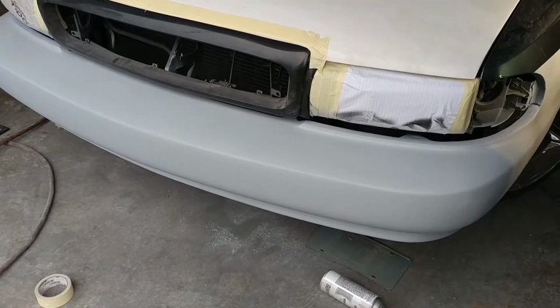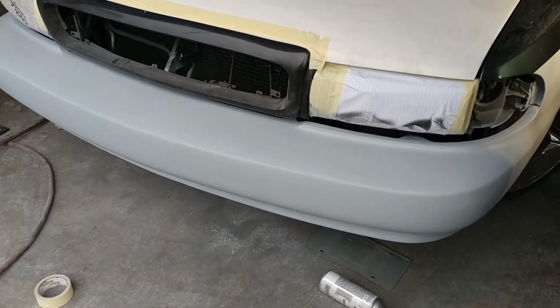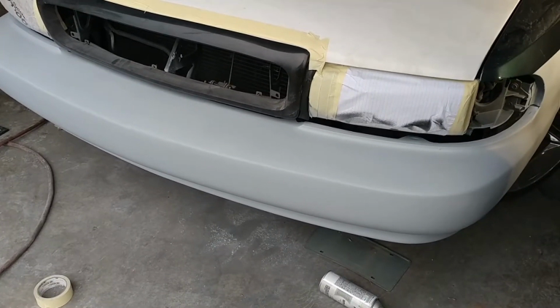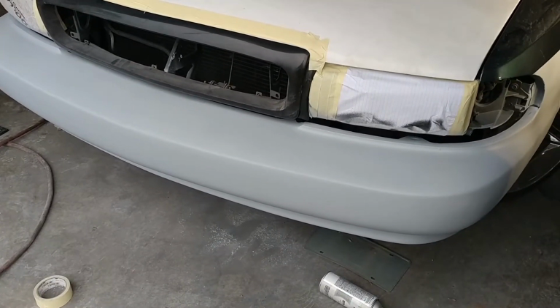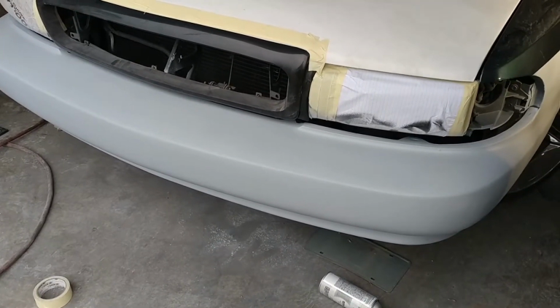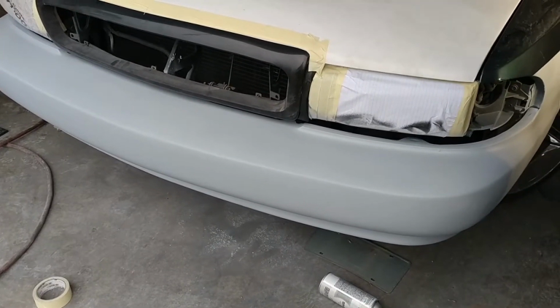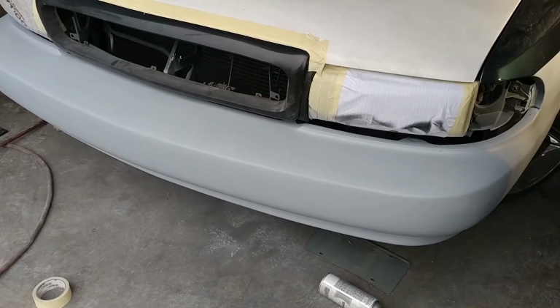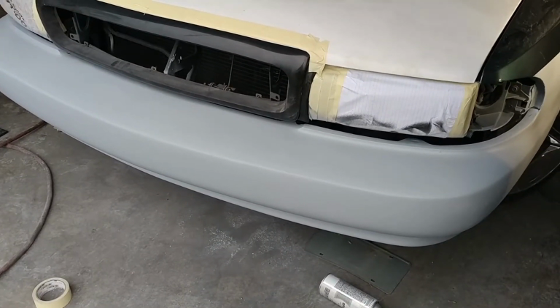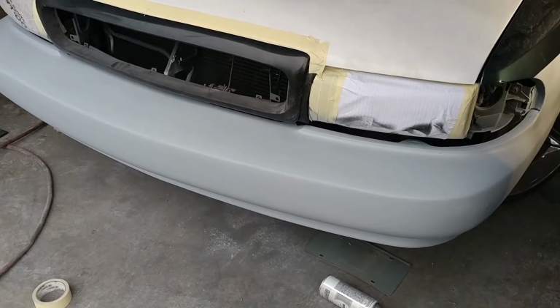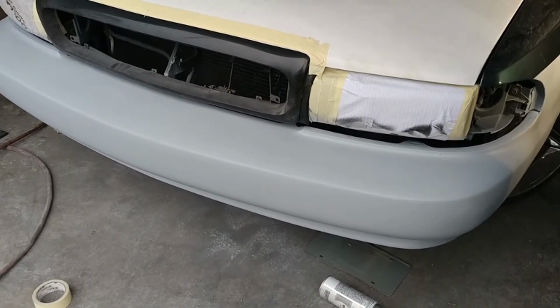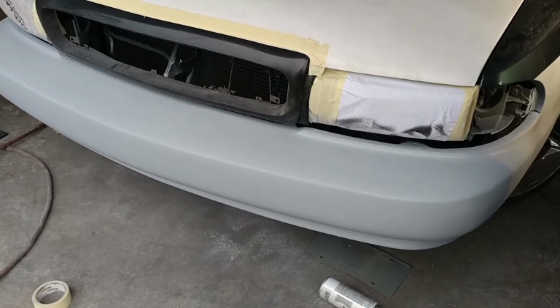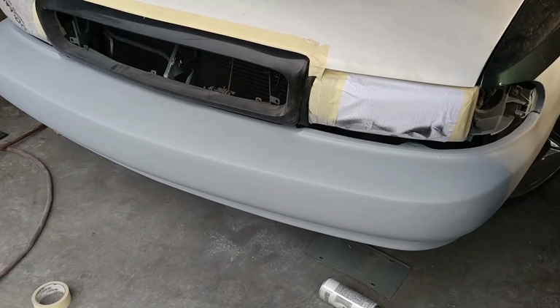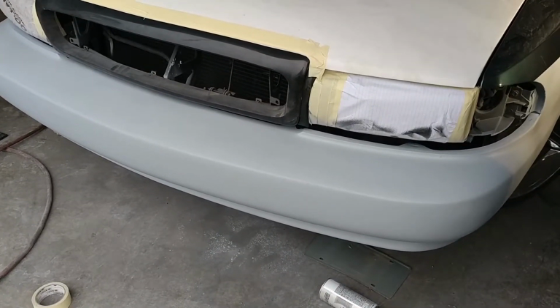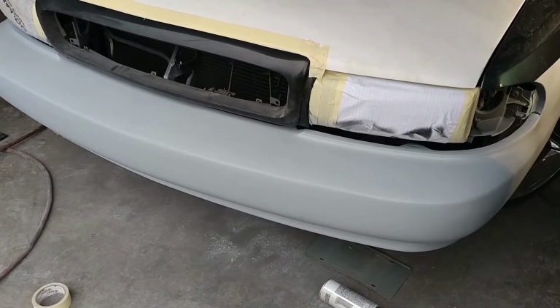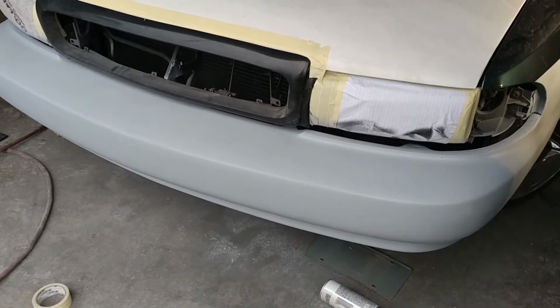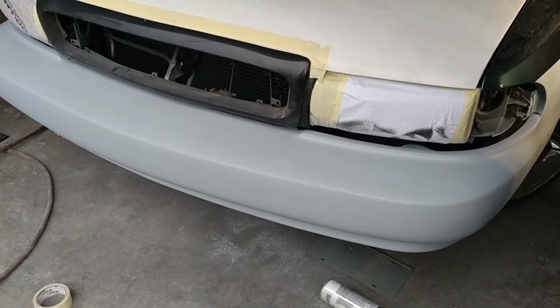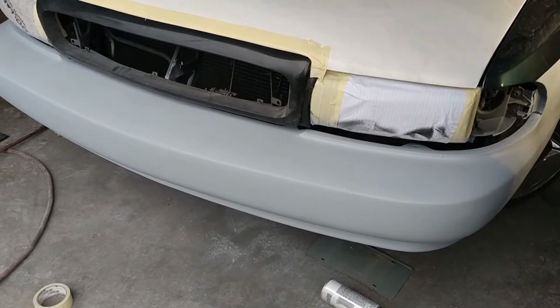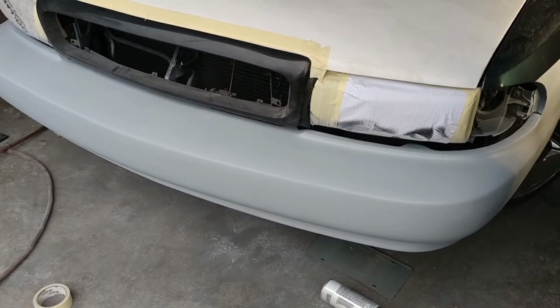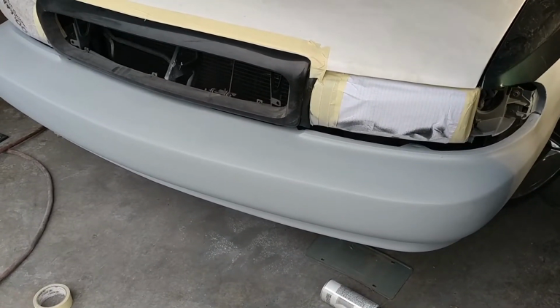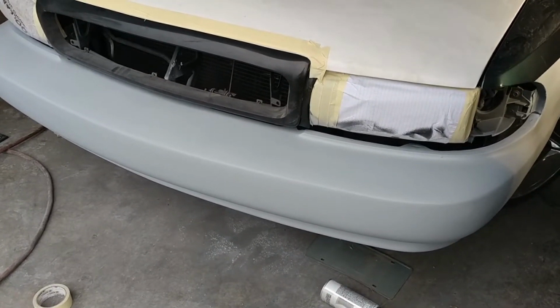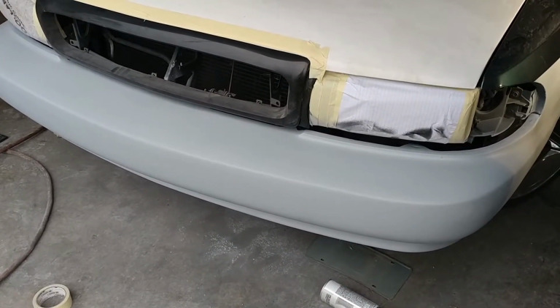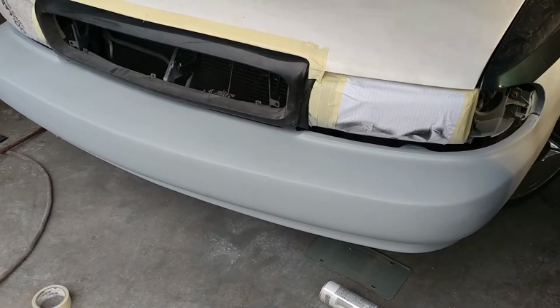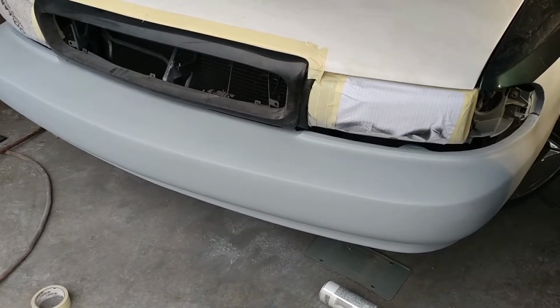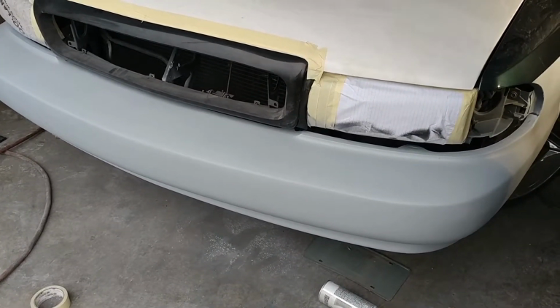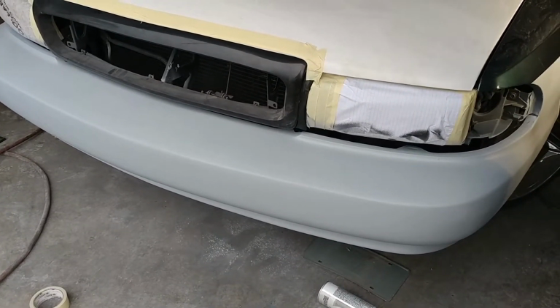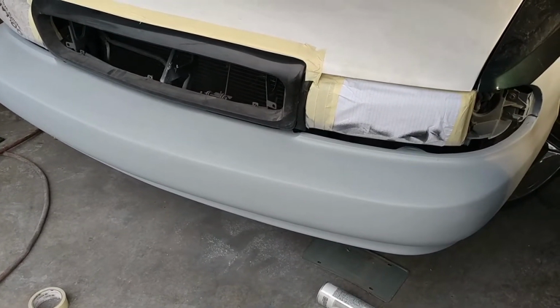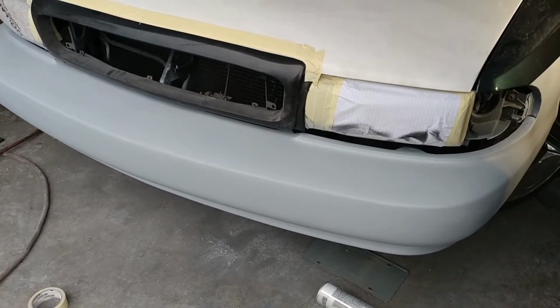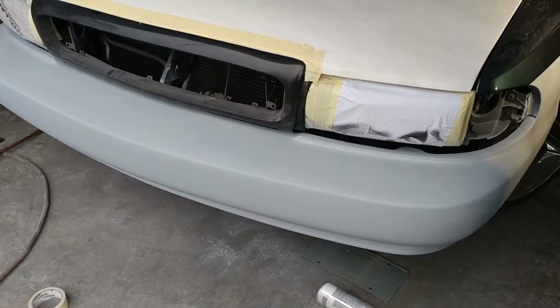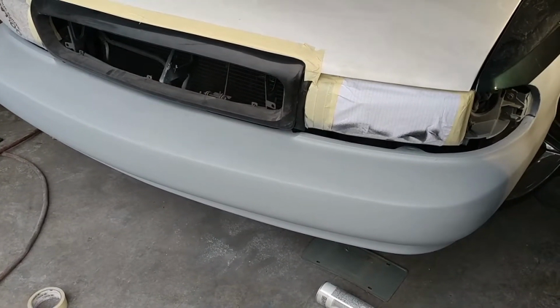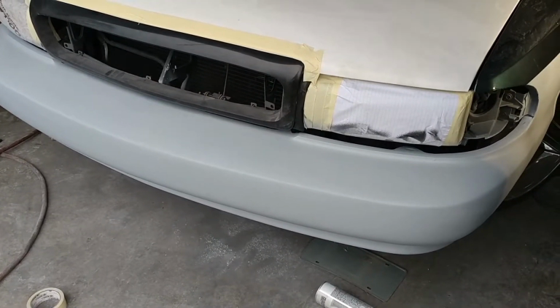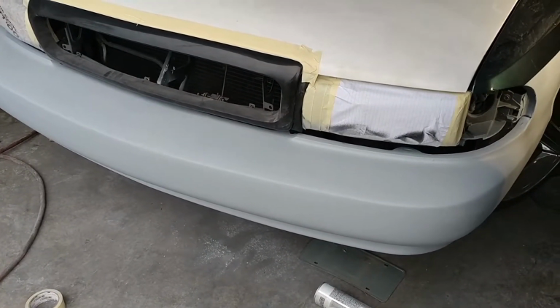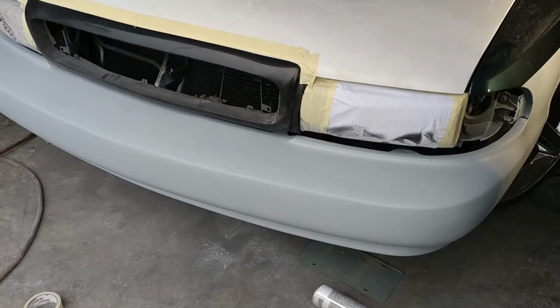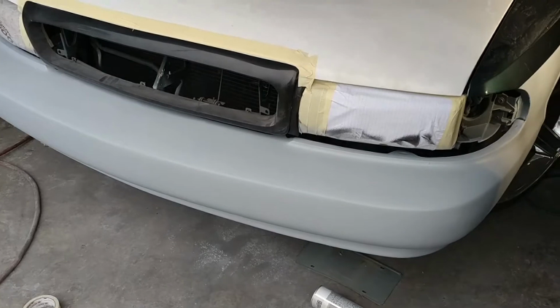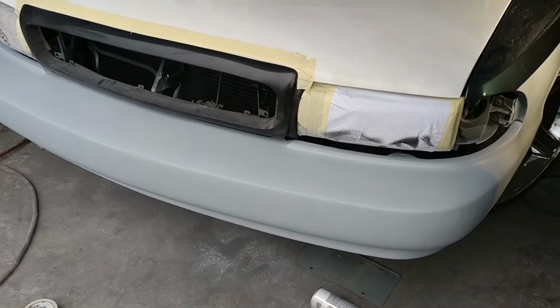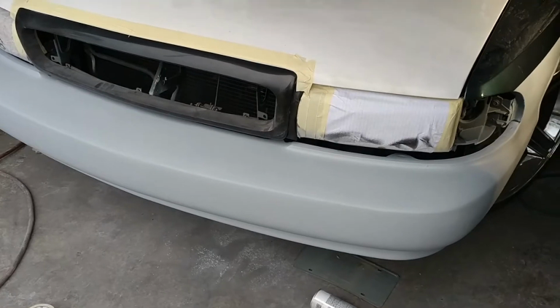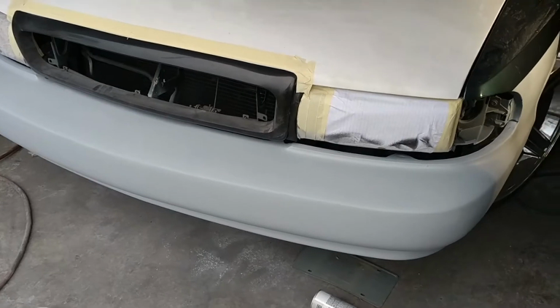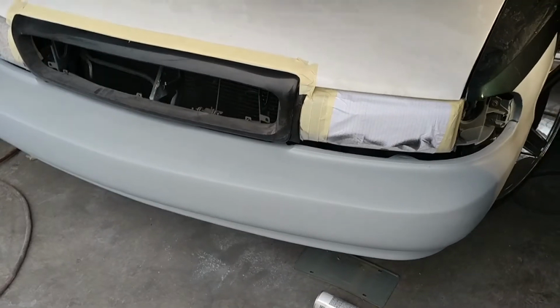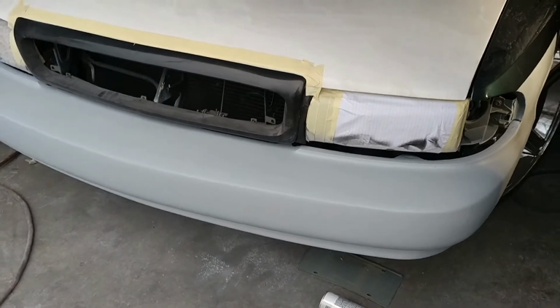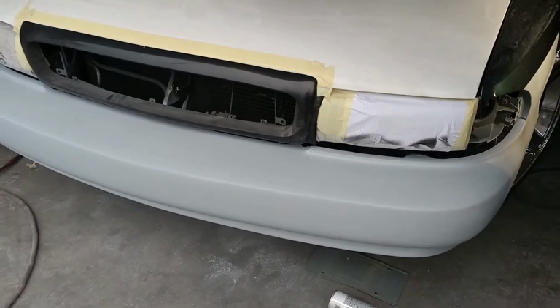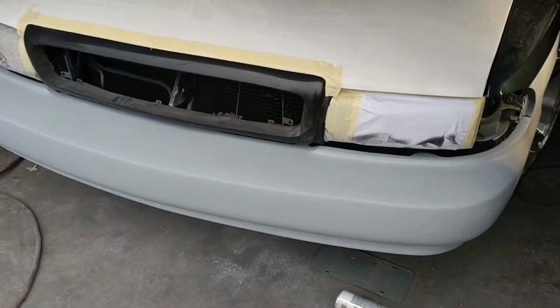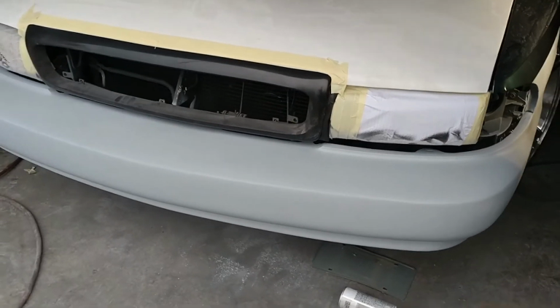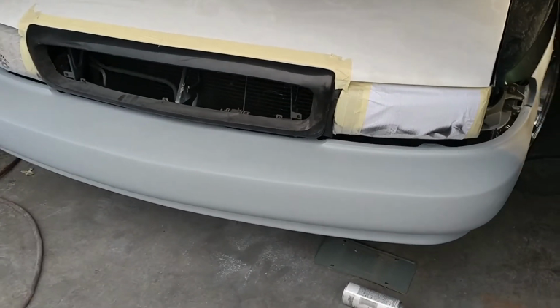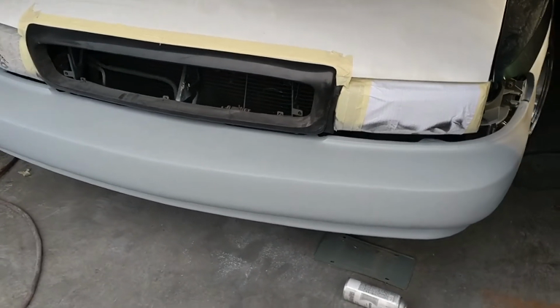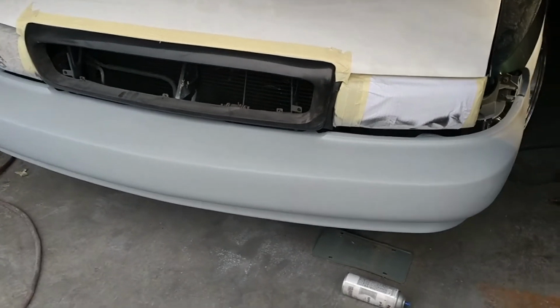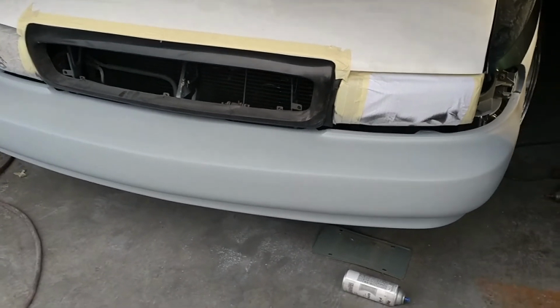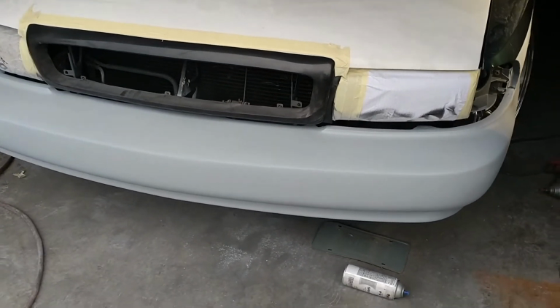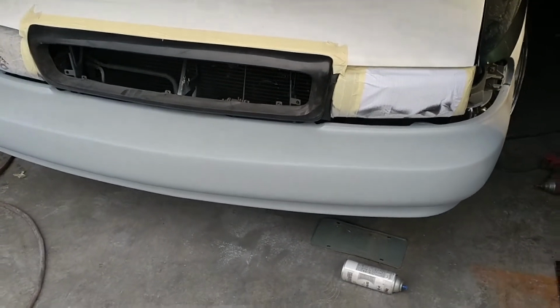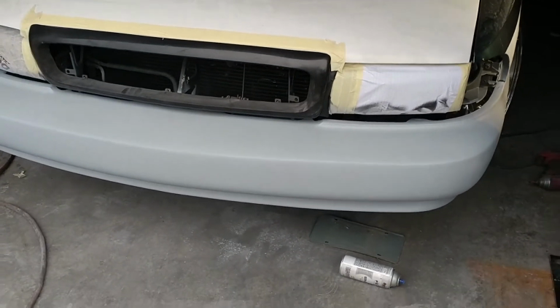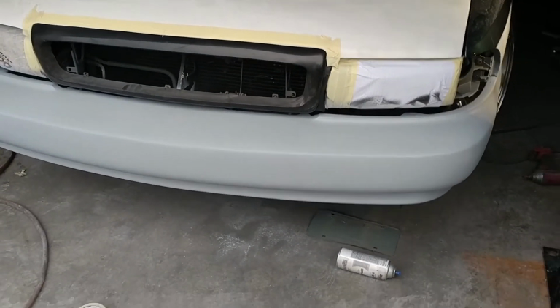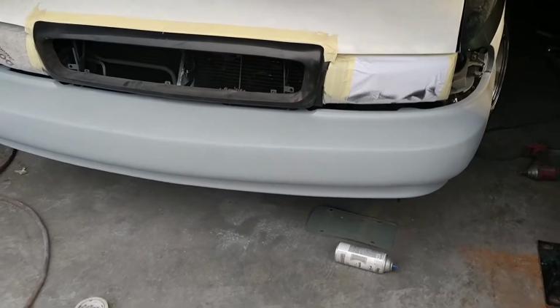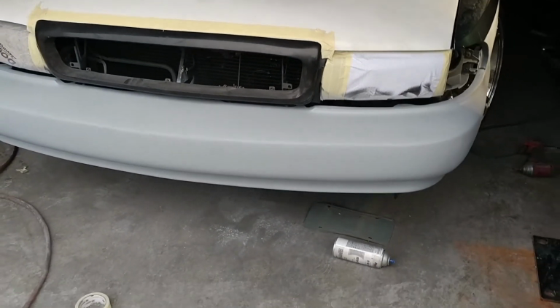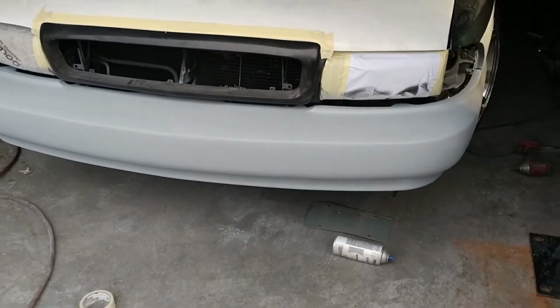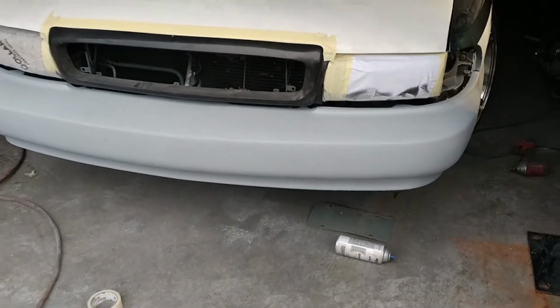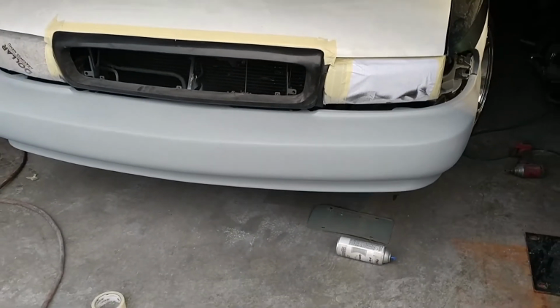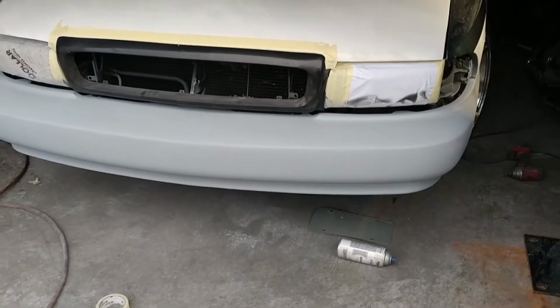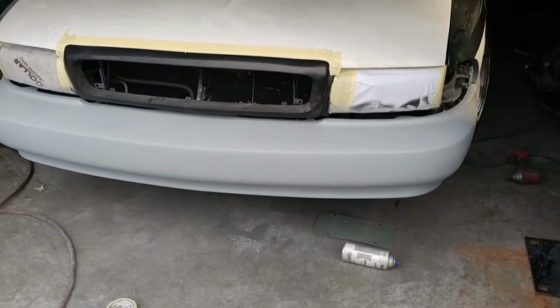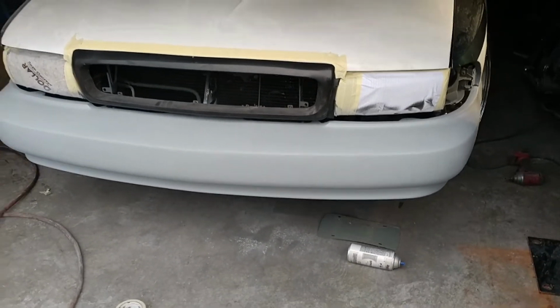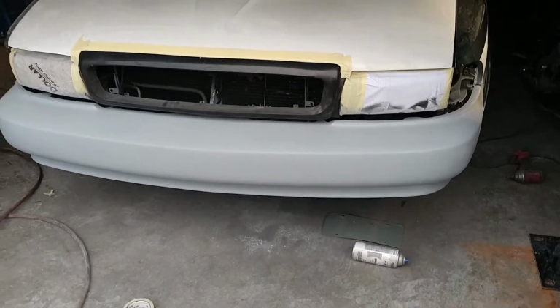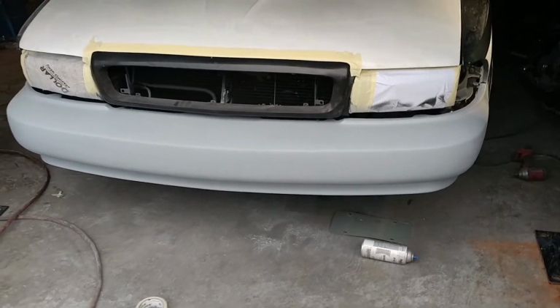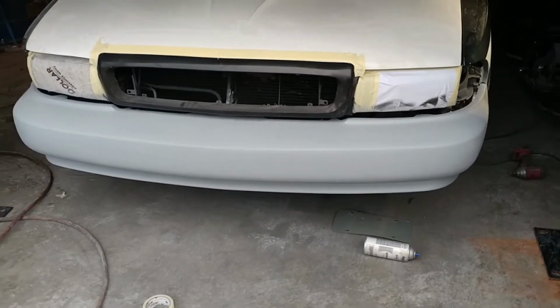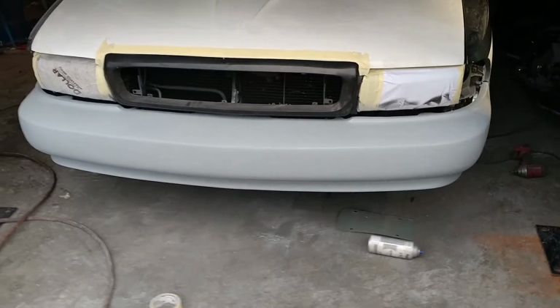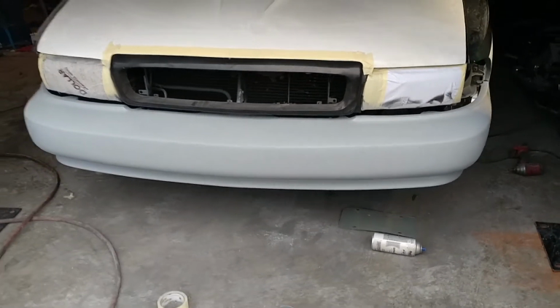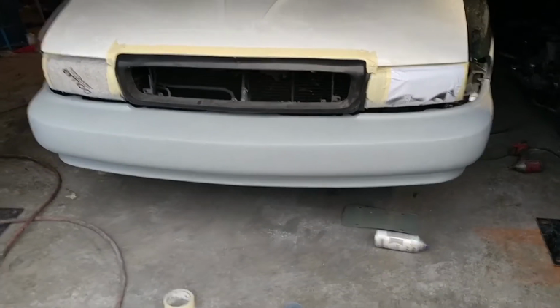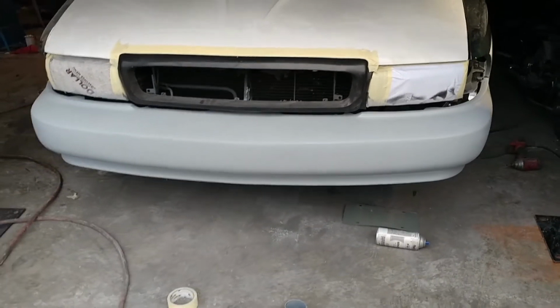This bumper is by Street Trends, by the way. They're online — they've got a lot of different parts for these older cars.